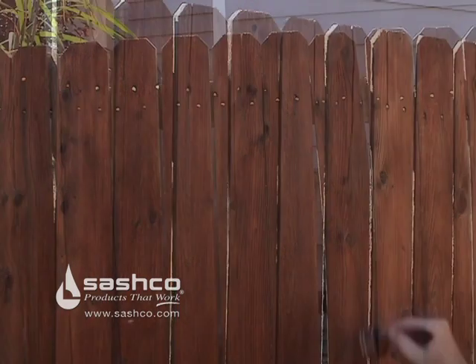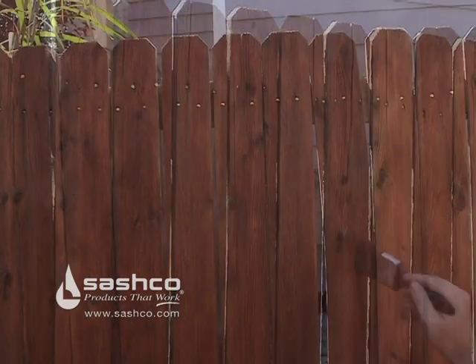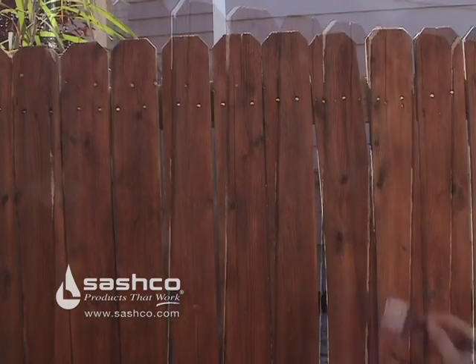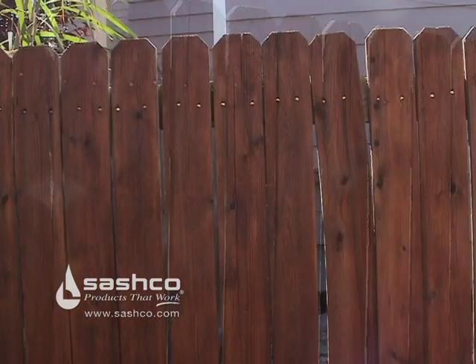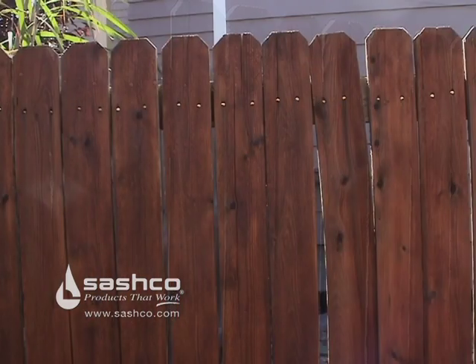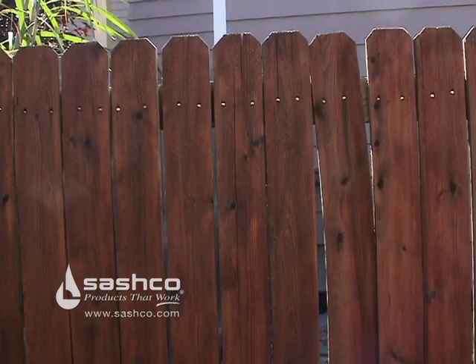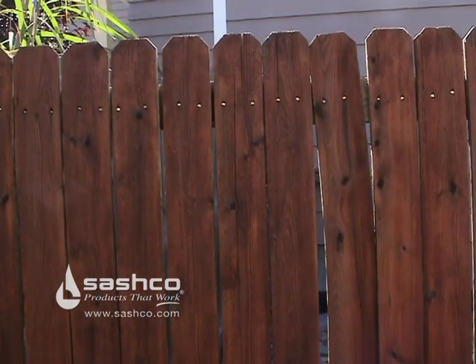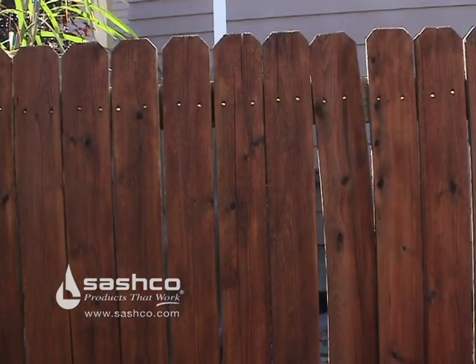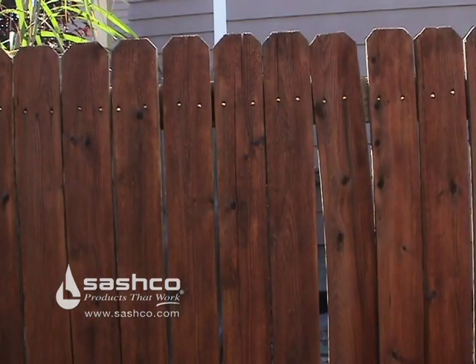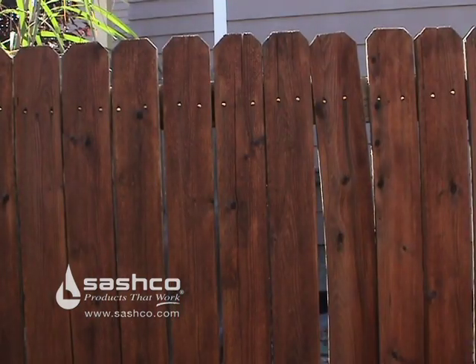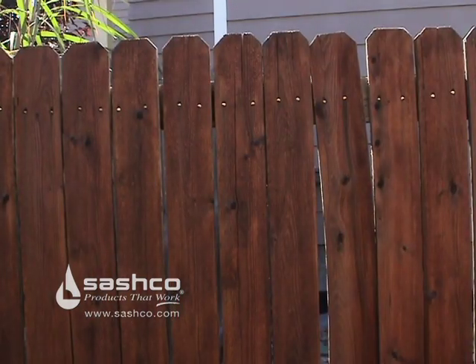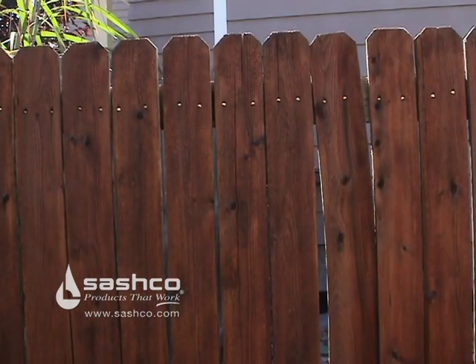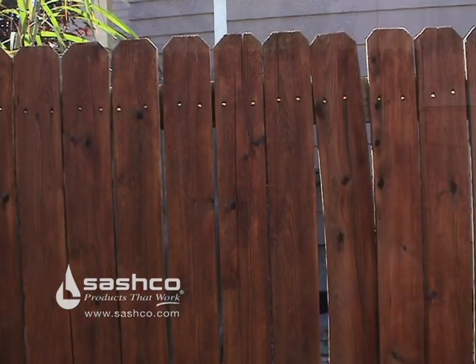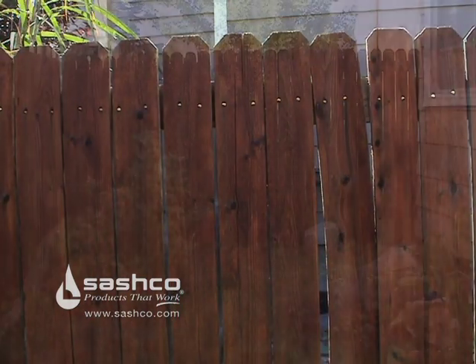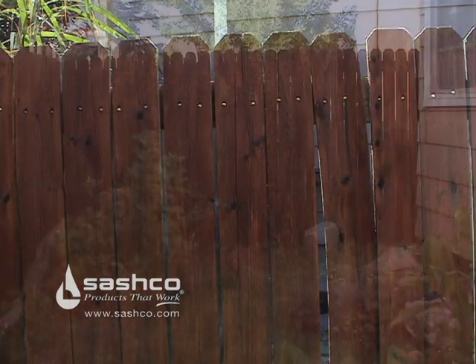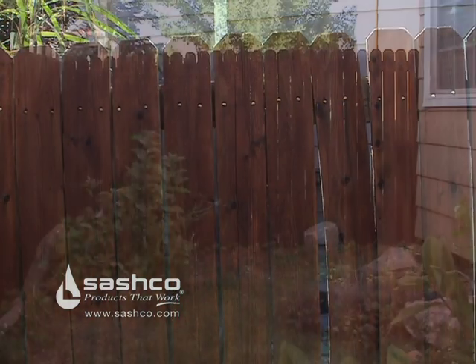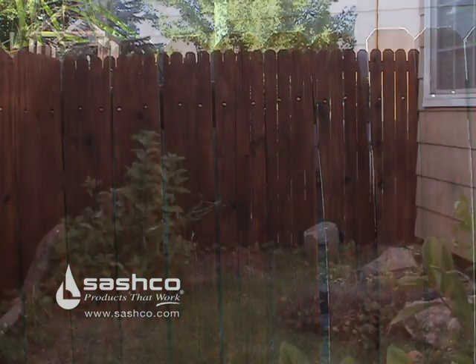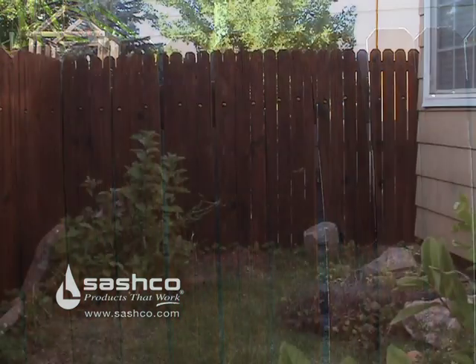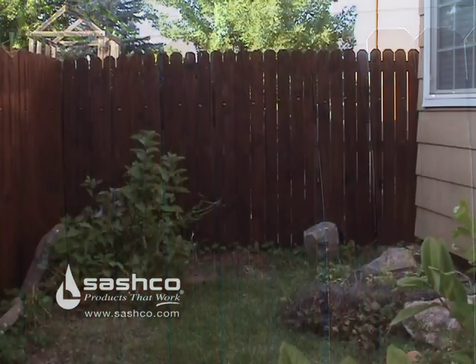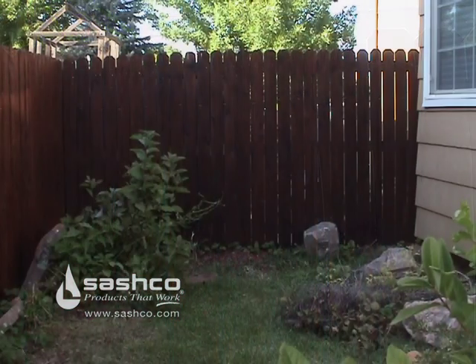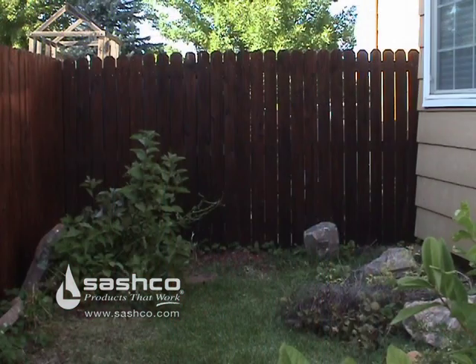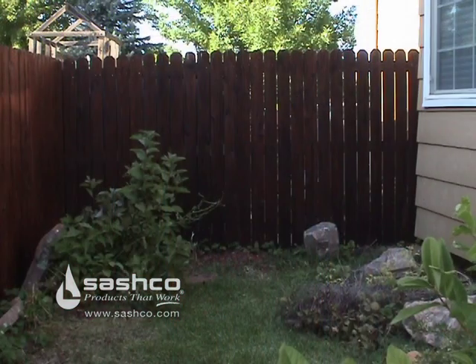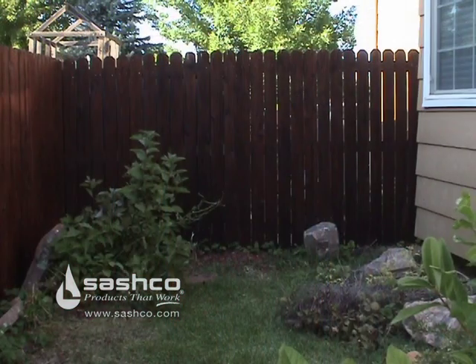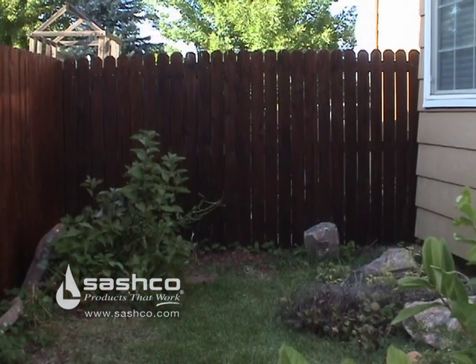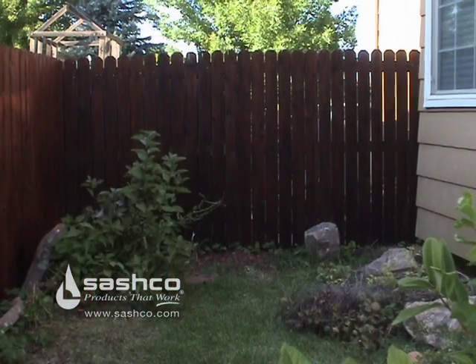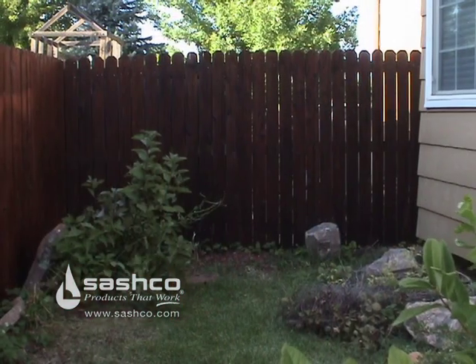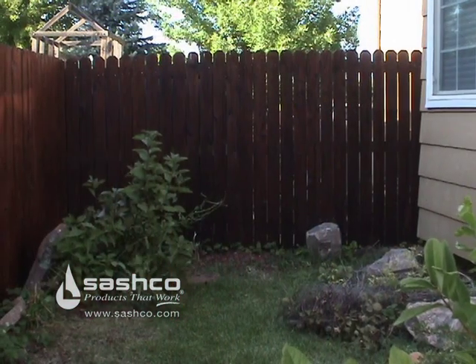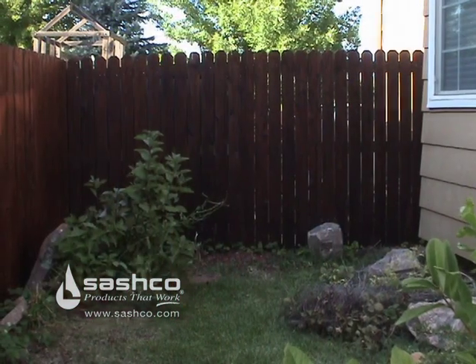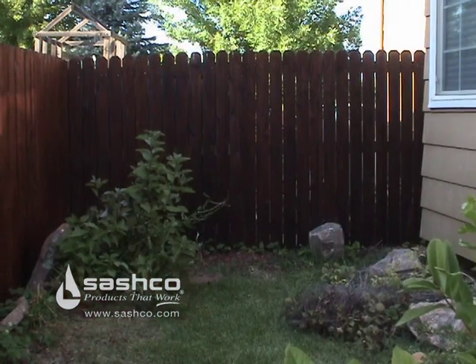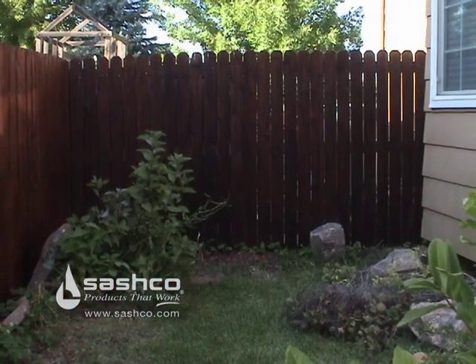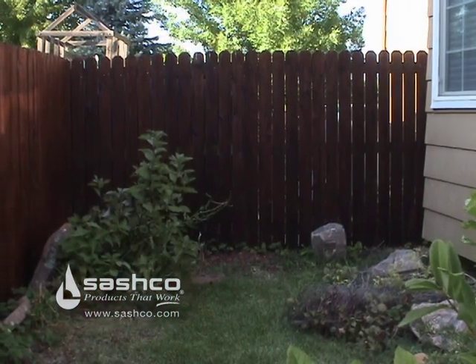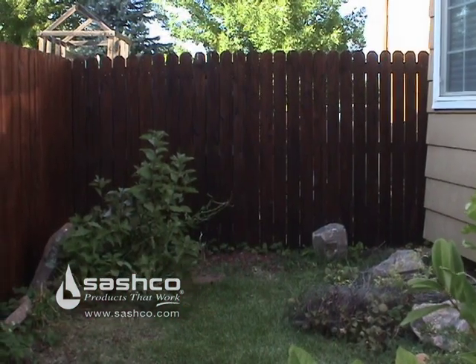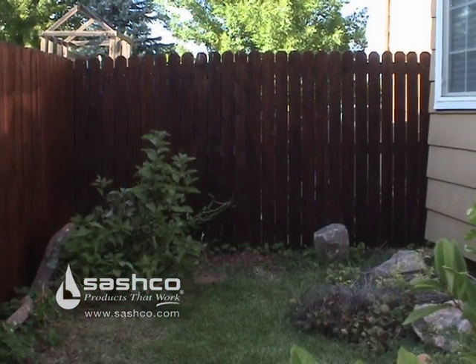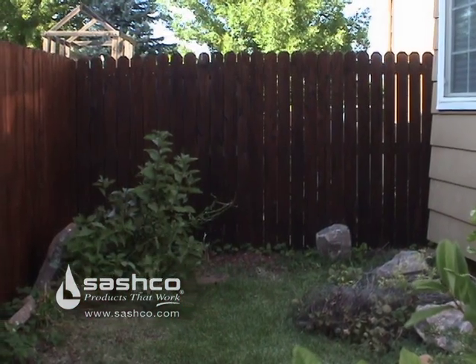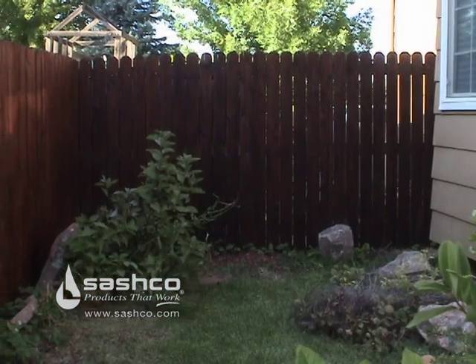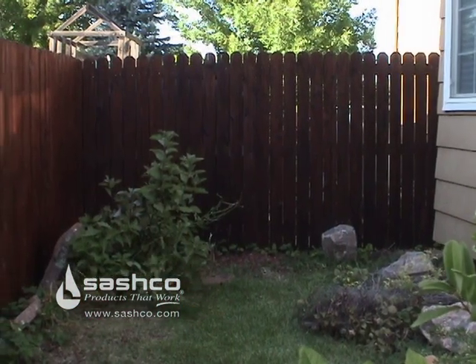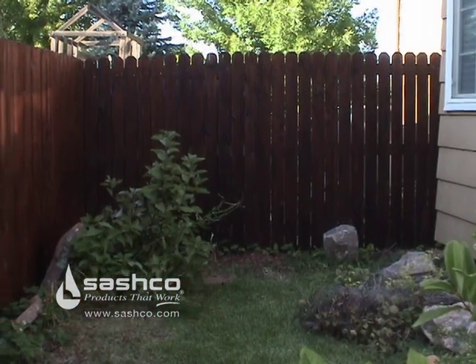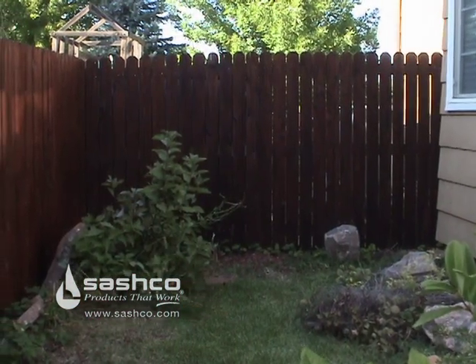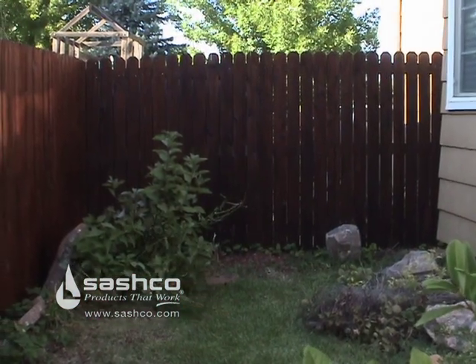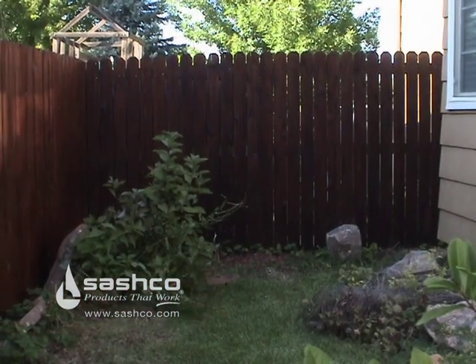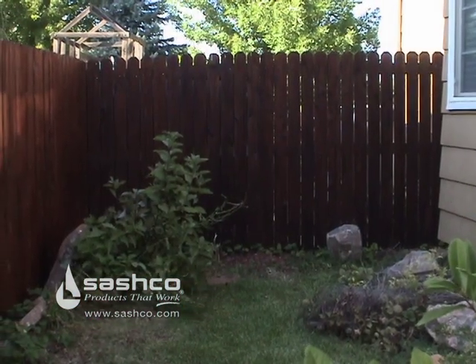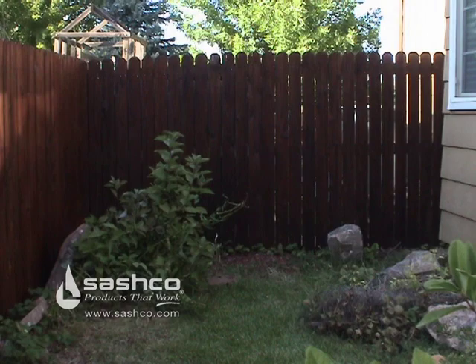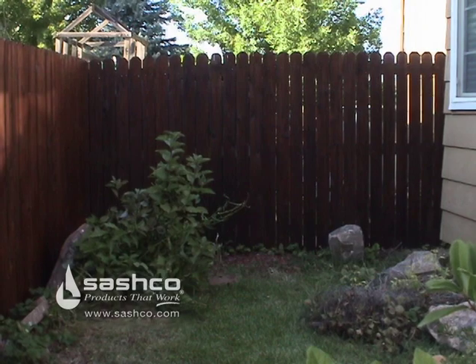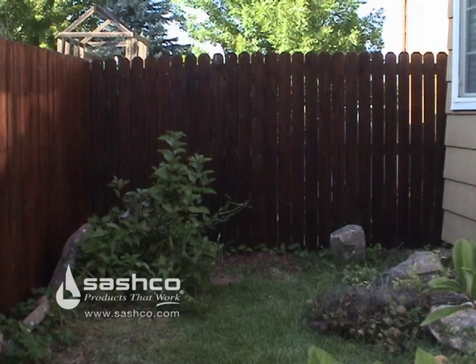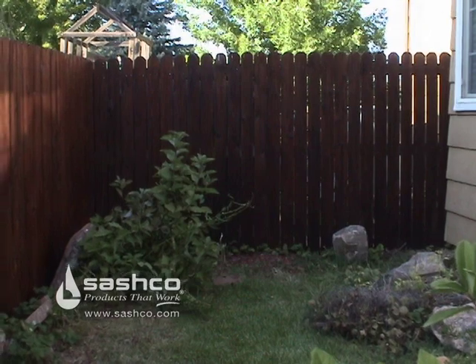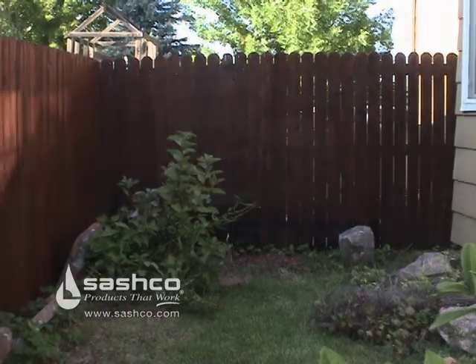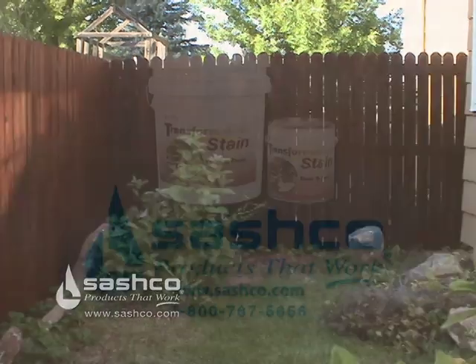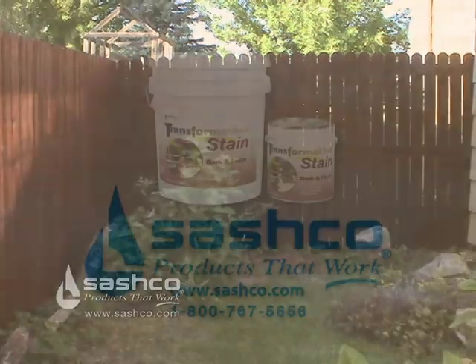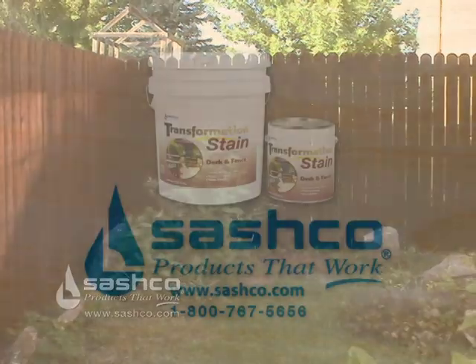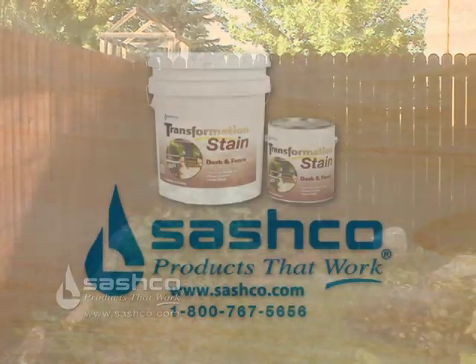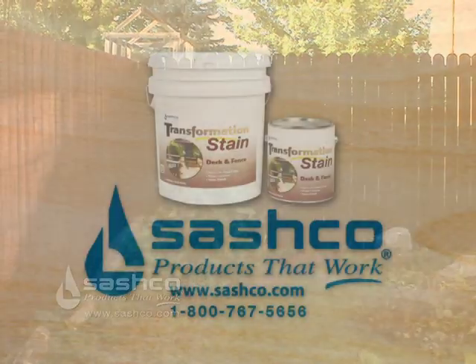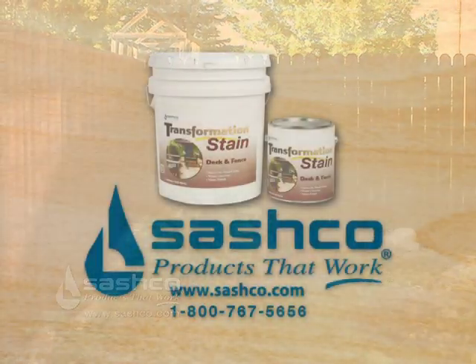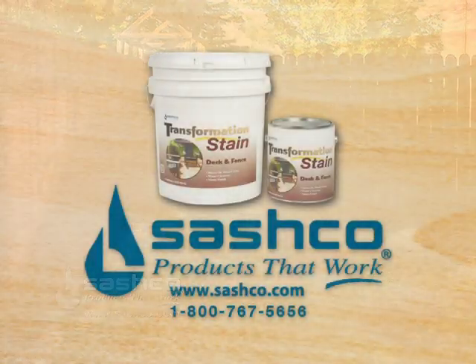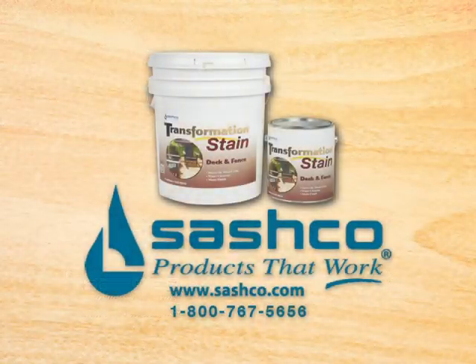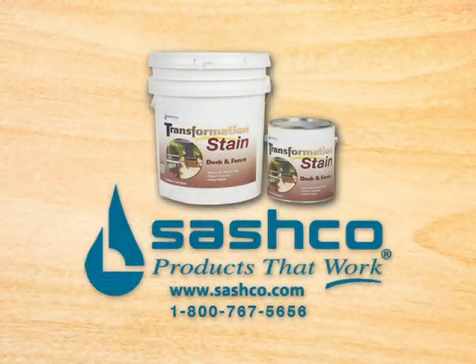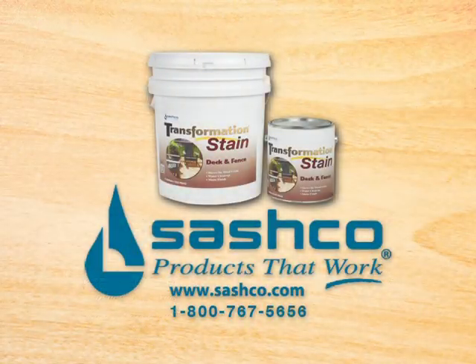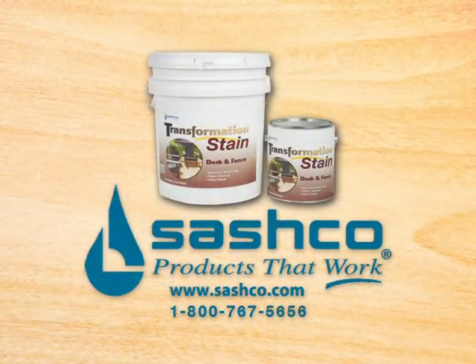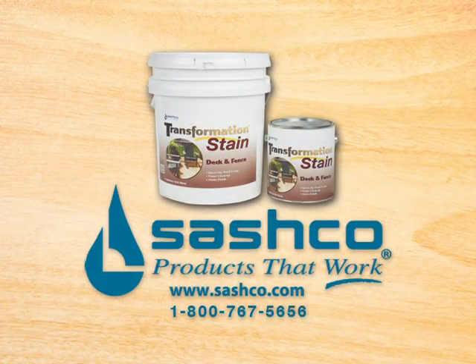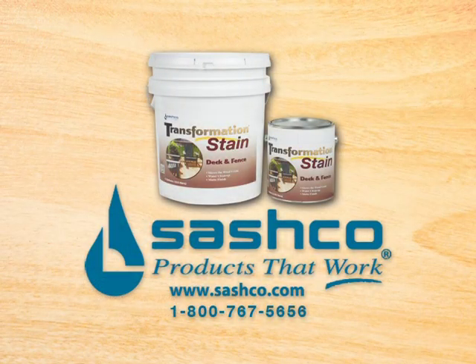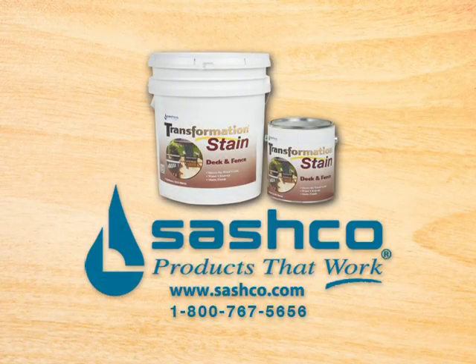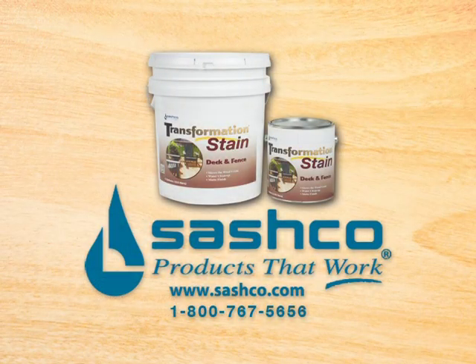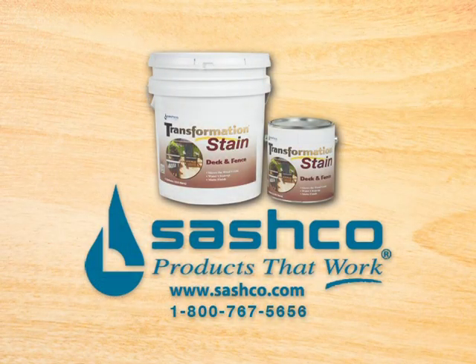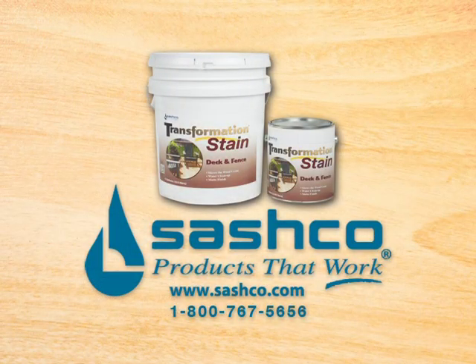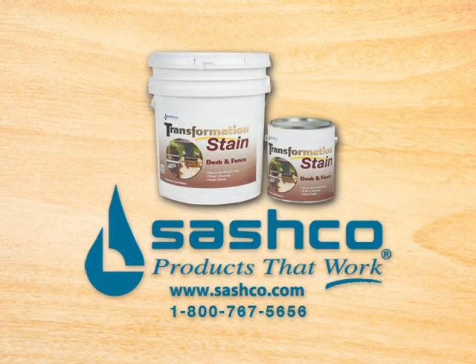We're finished and the fence looks great. For more information on Transformation Deck and Fence Stain as well as other high quality Sashko products, visit us online at www.sashko.com.